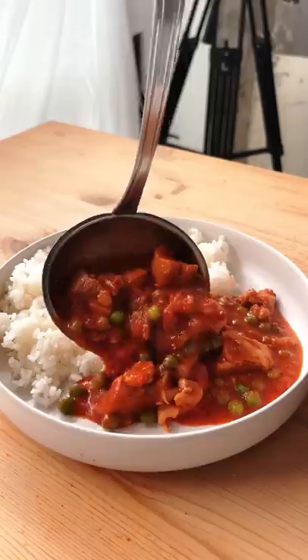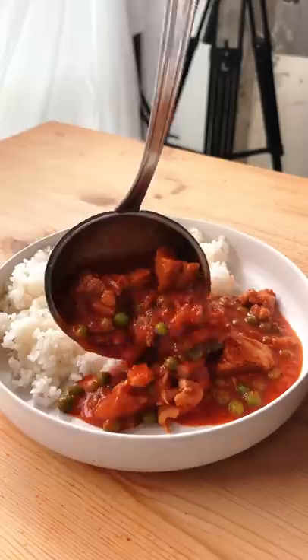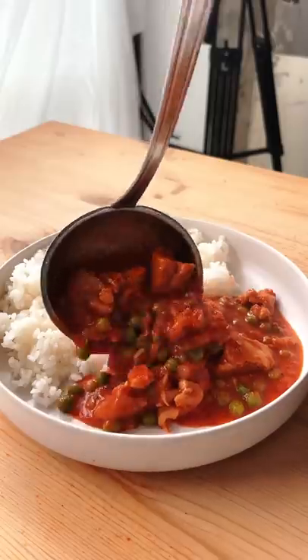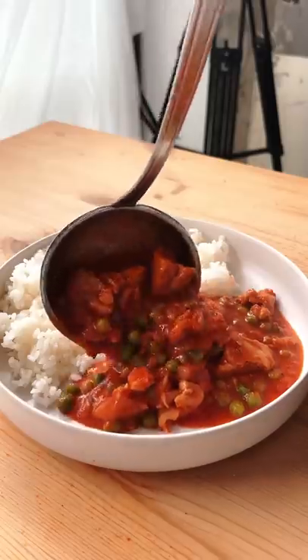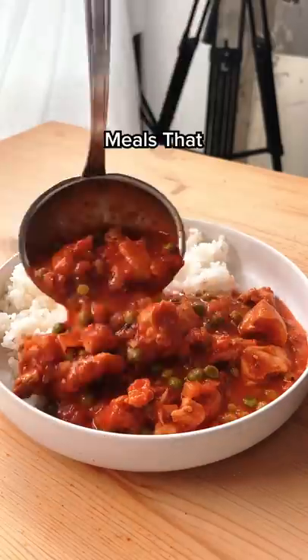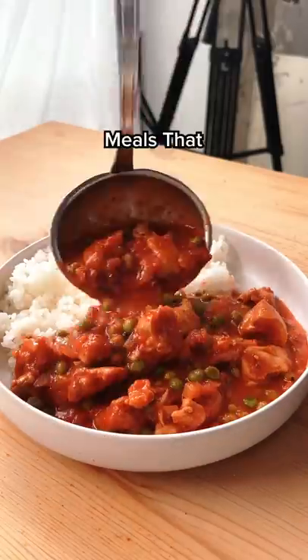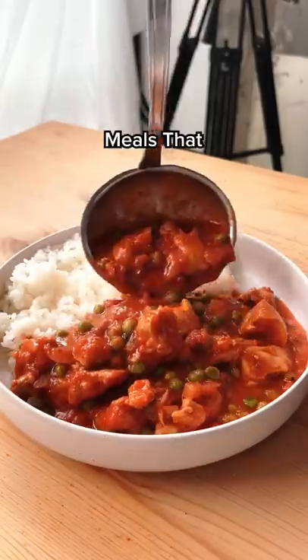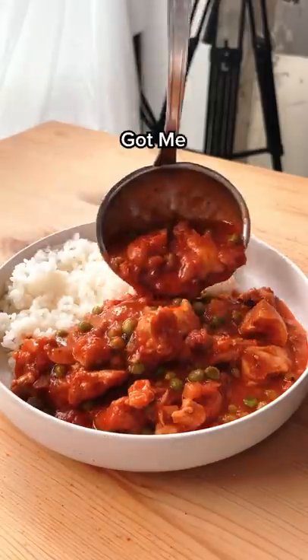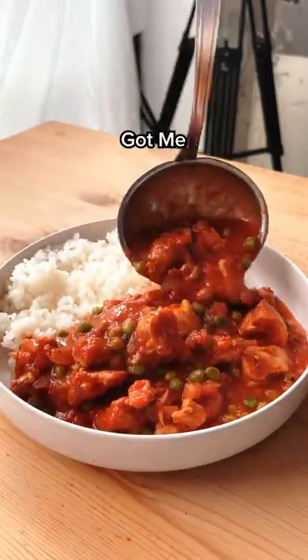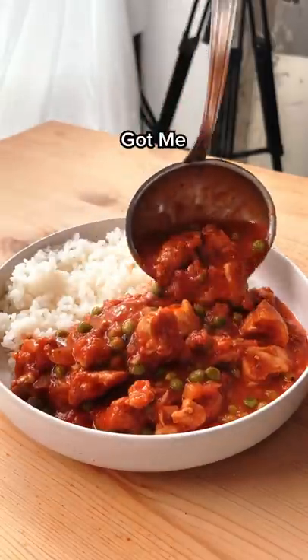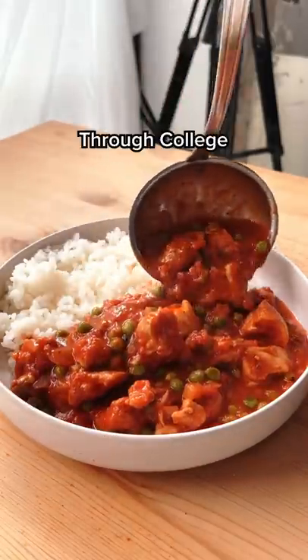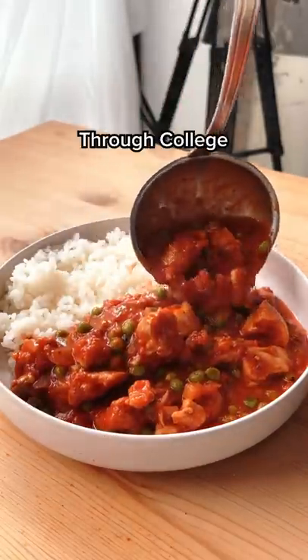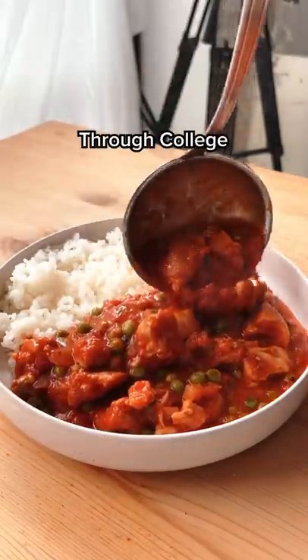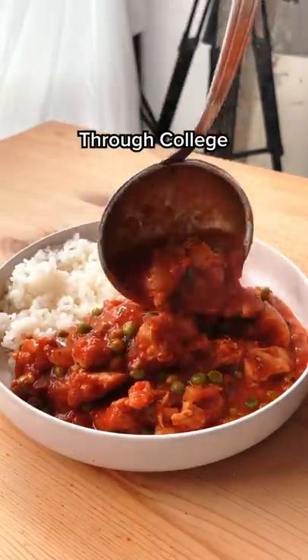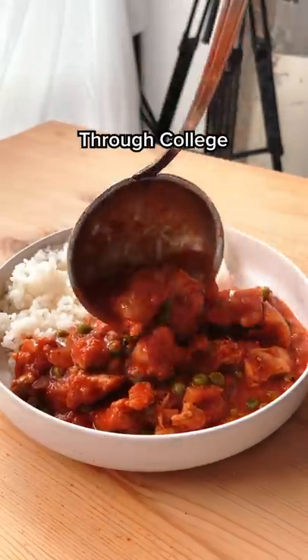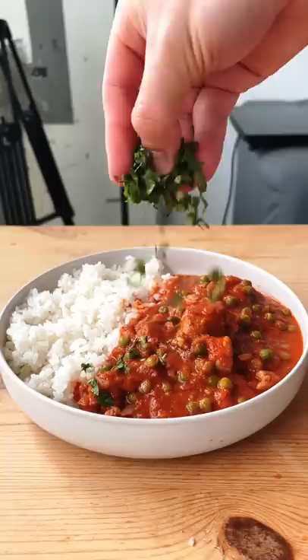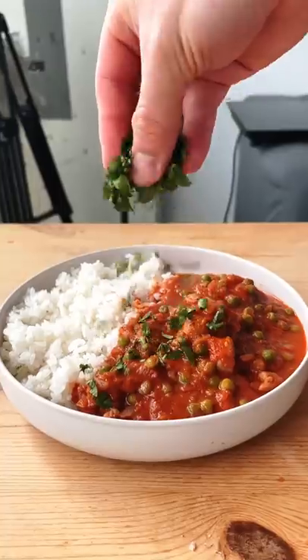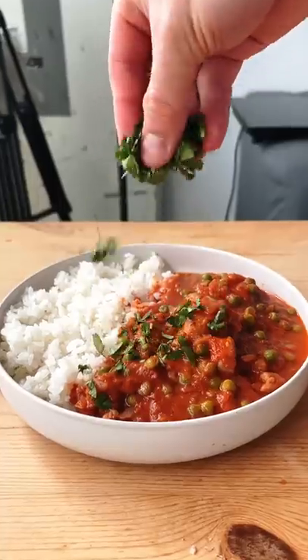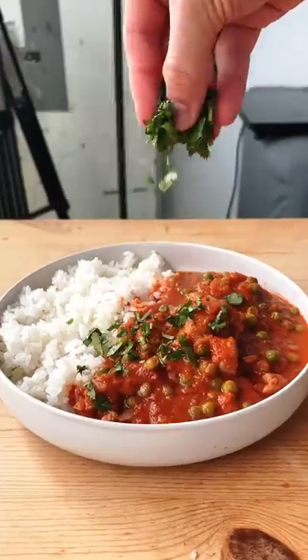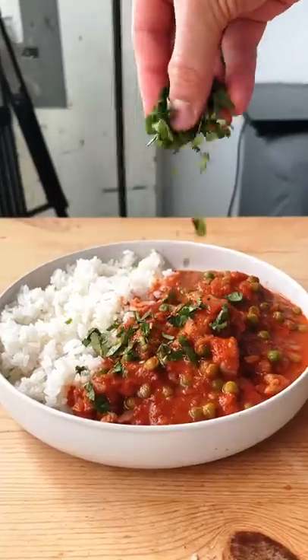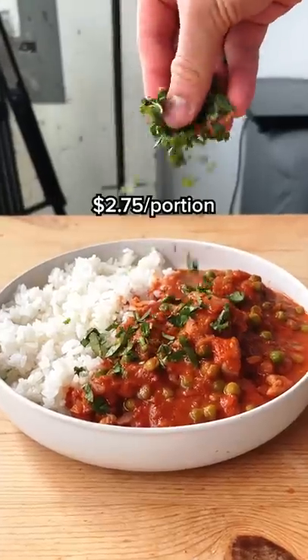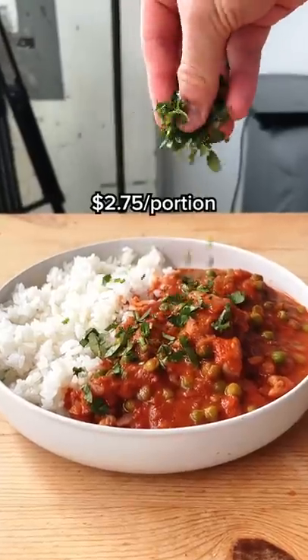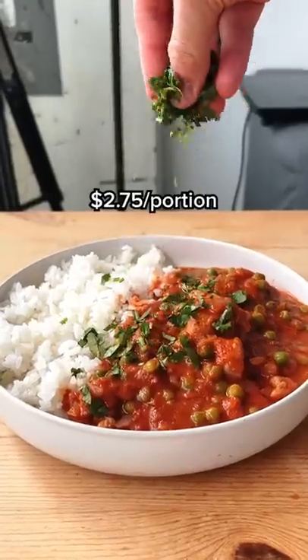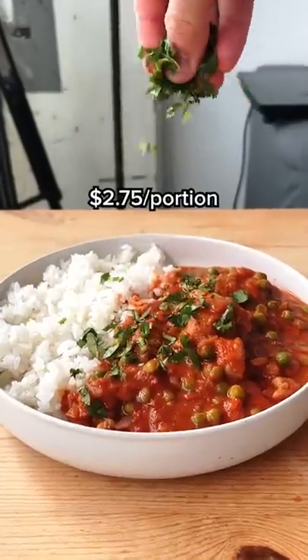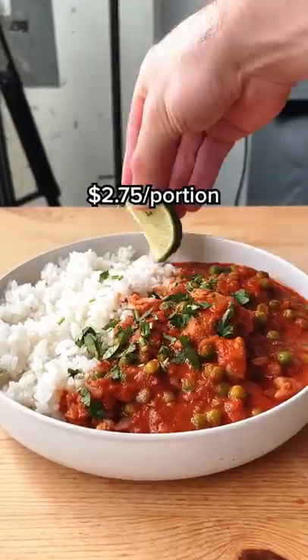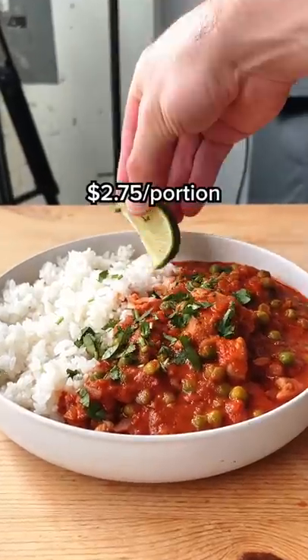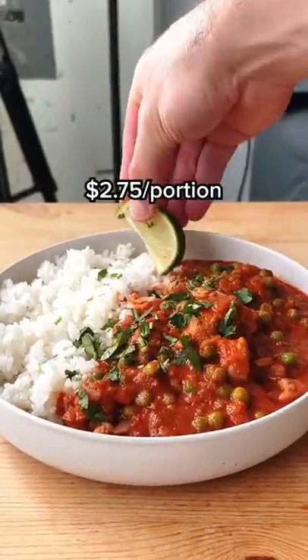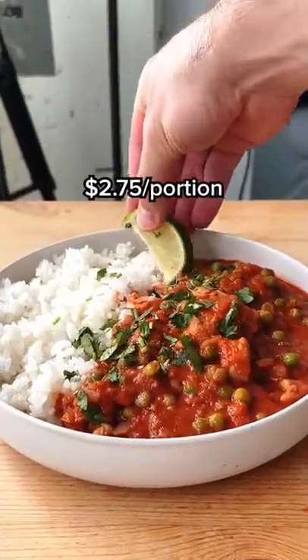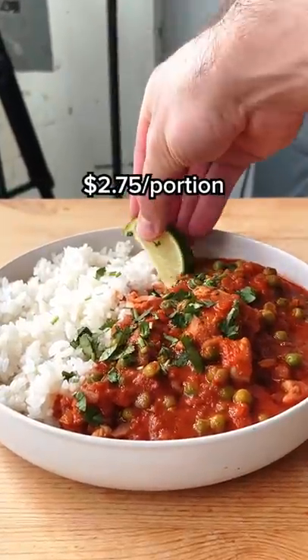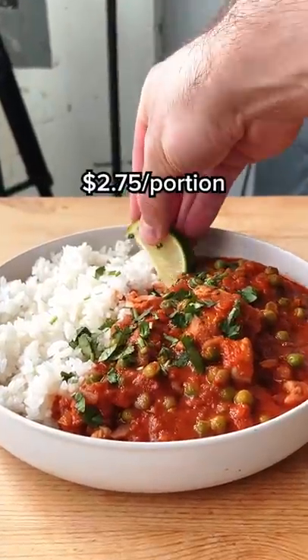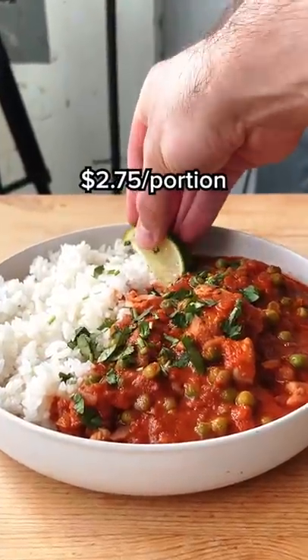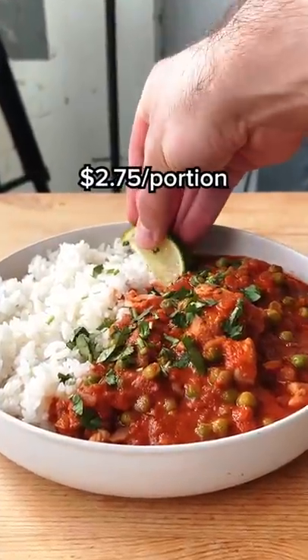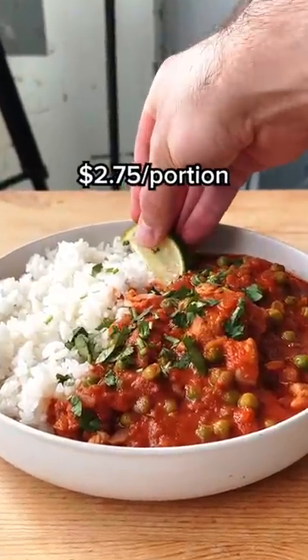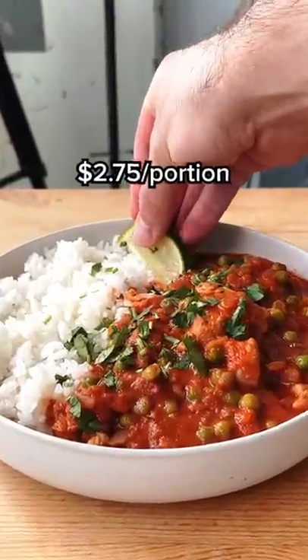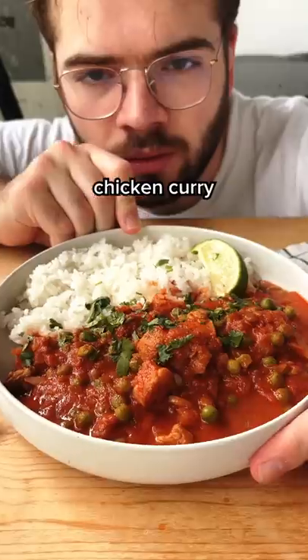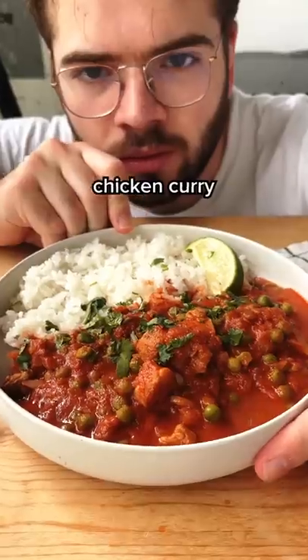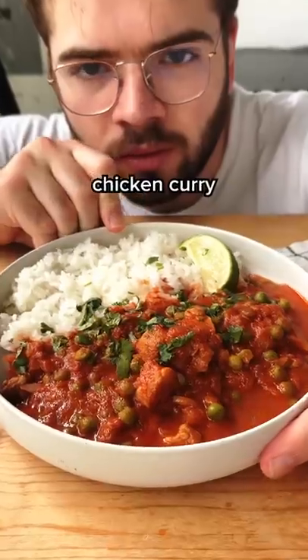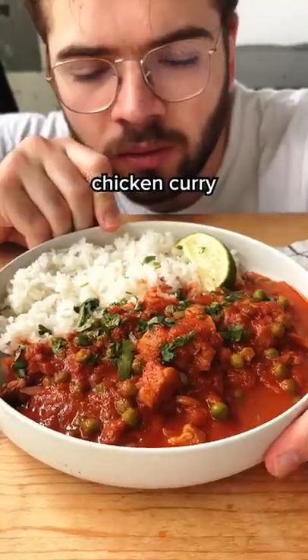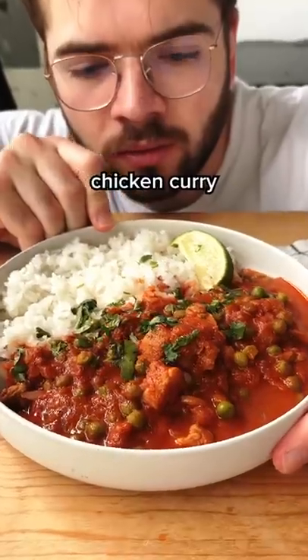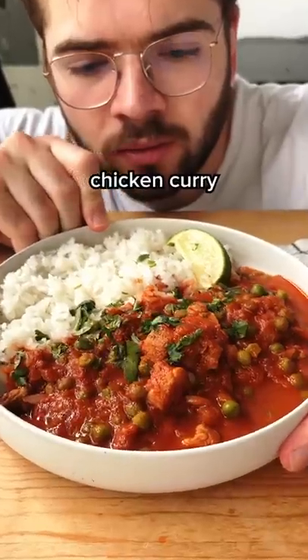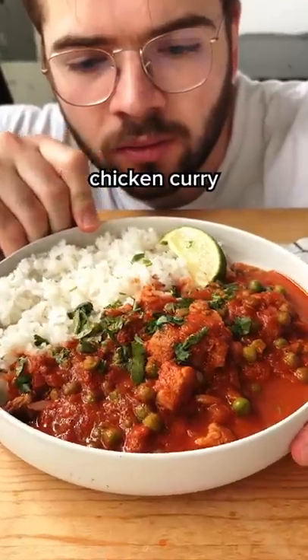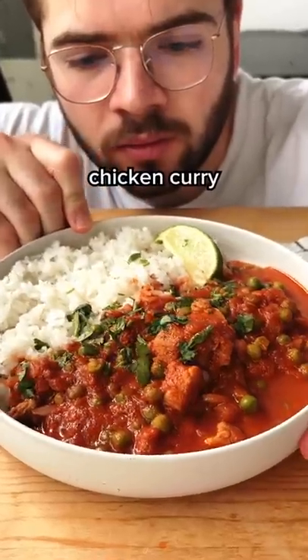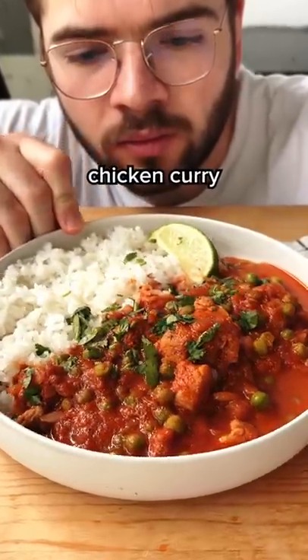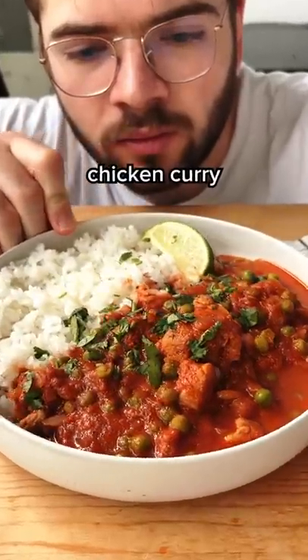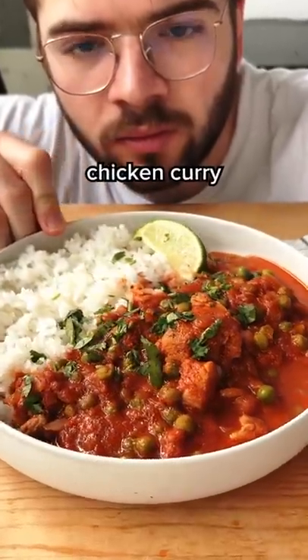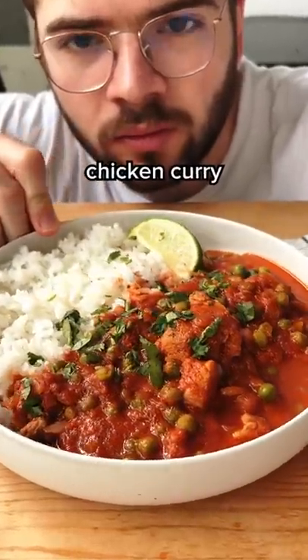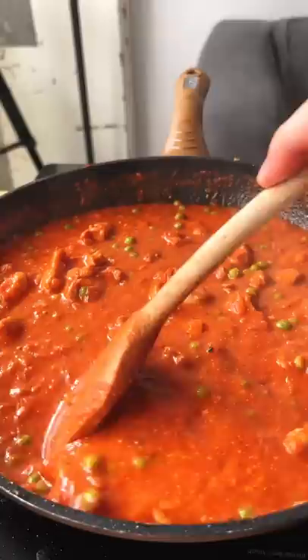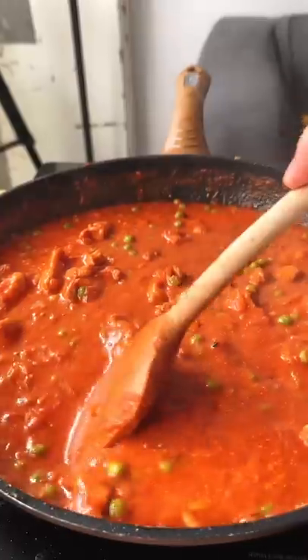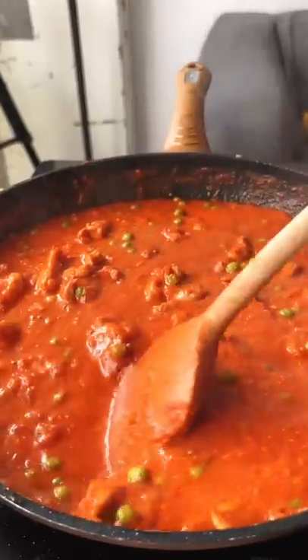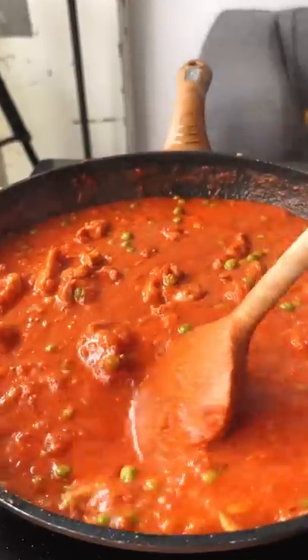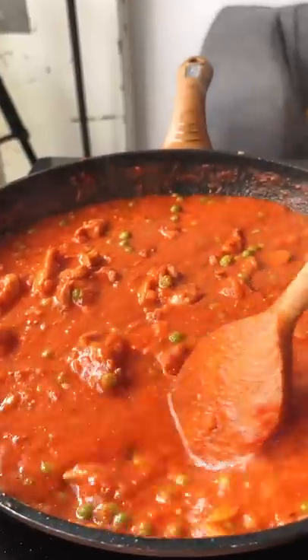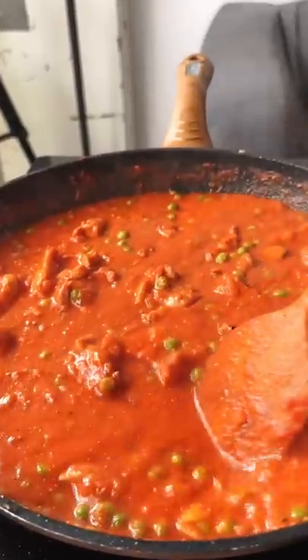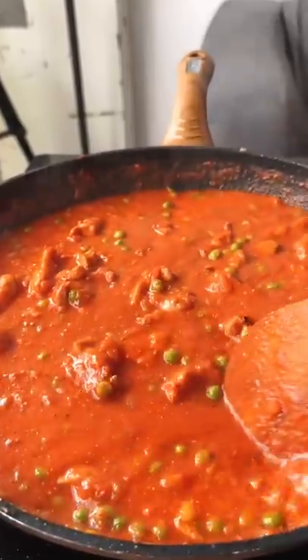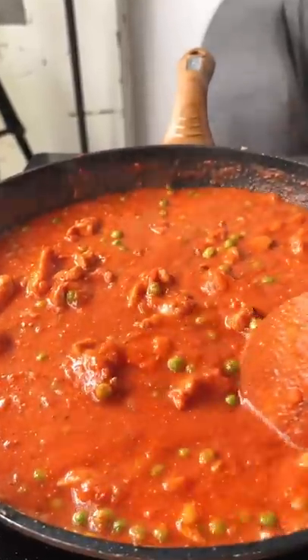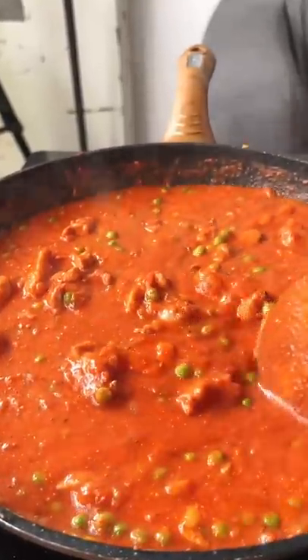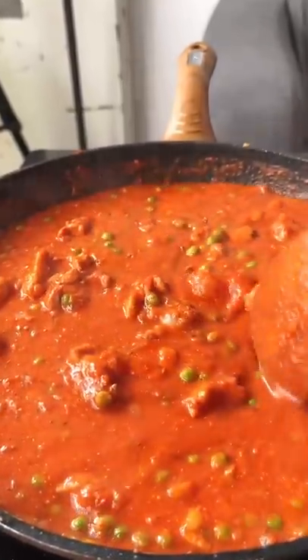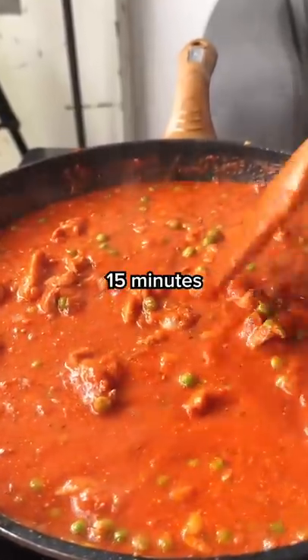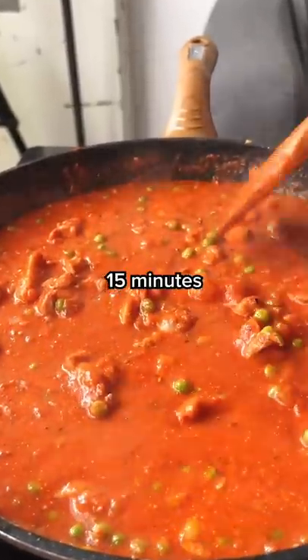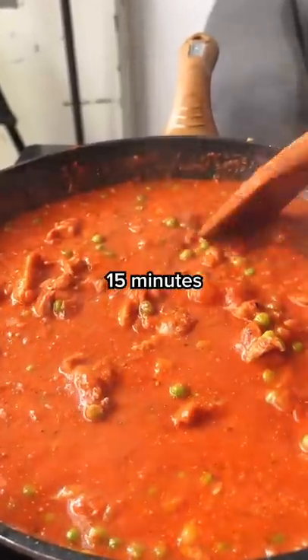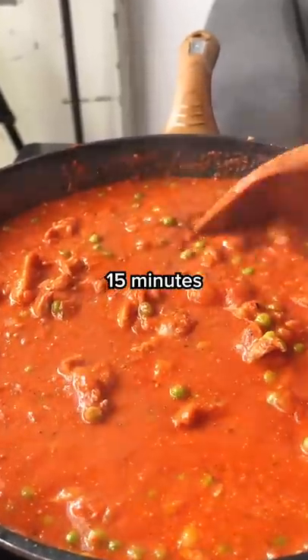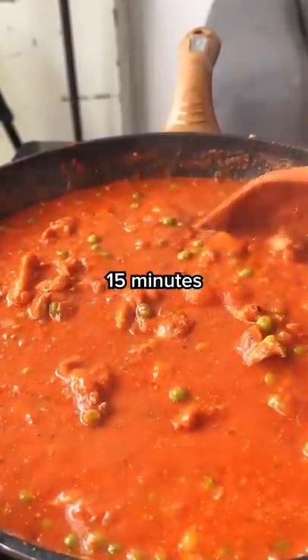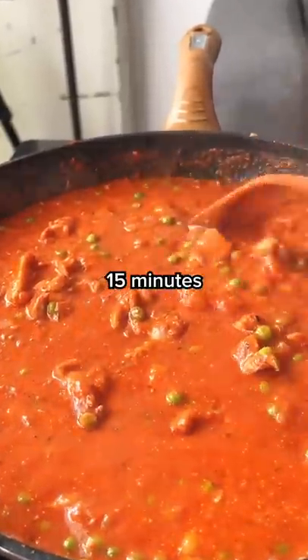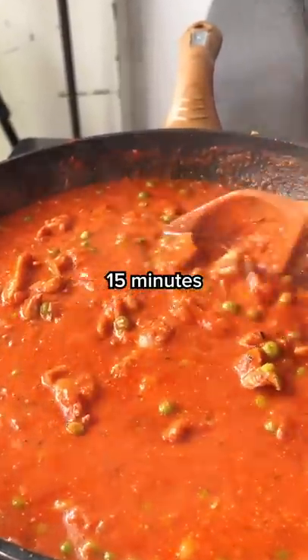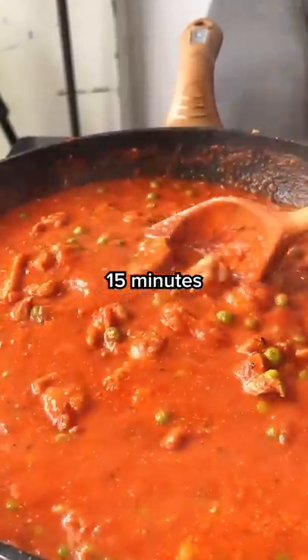Welcome to meals that got me through college. This is a $2.75 portion of chicken curry and it comes together in 15 minutes.